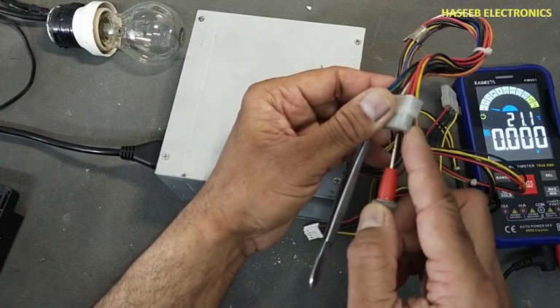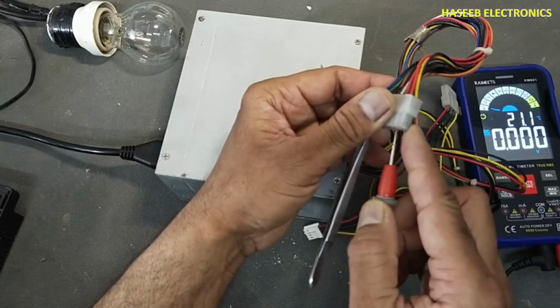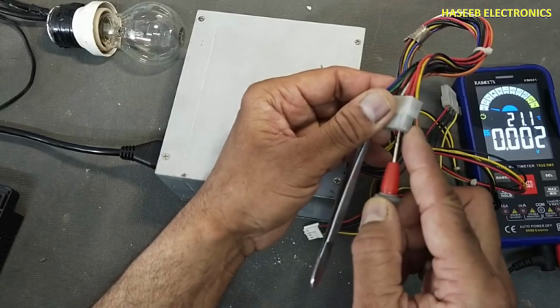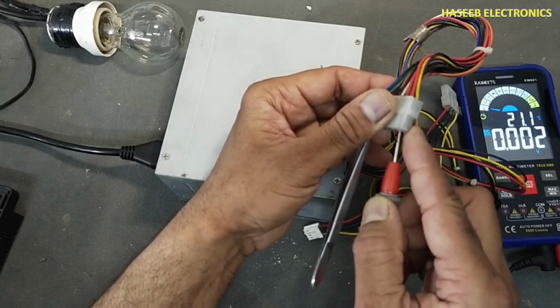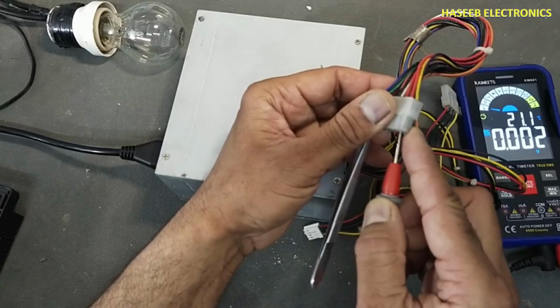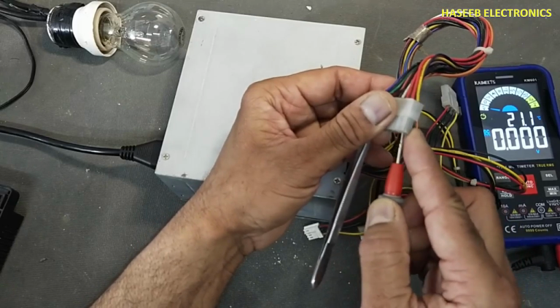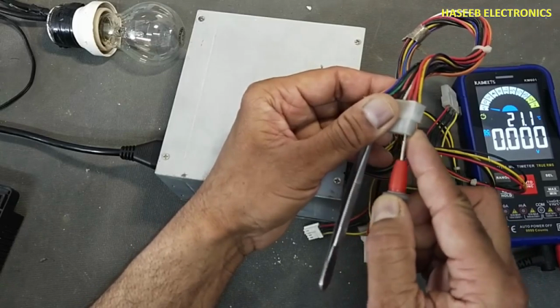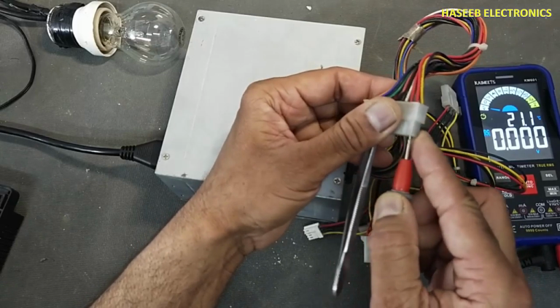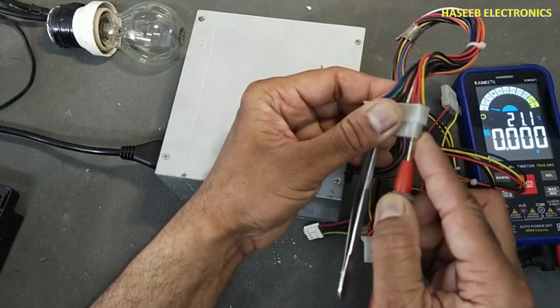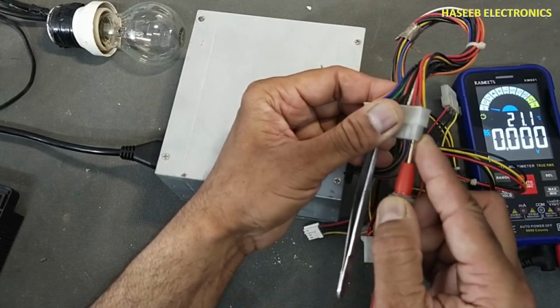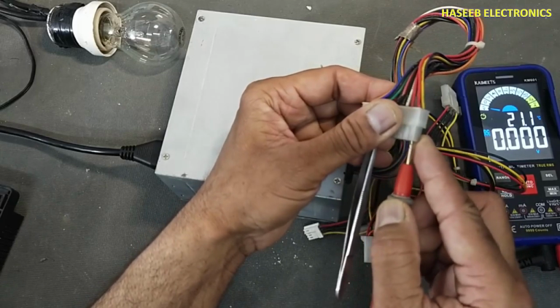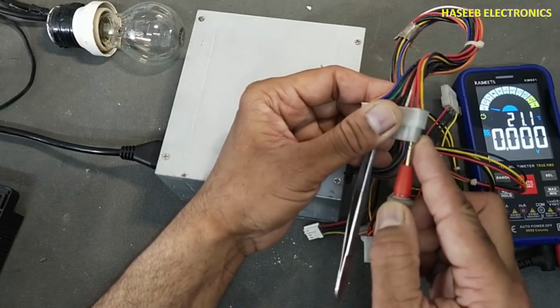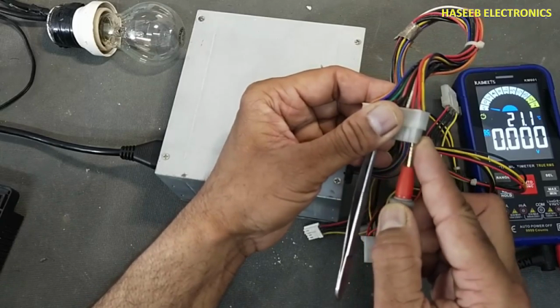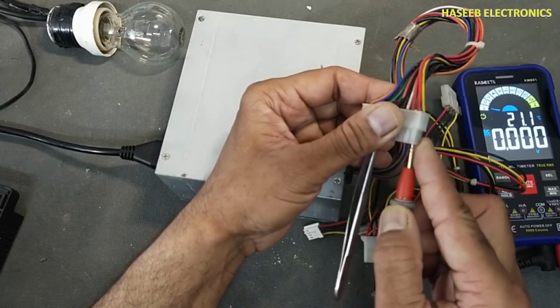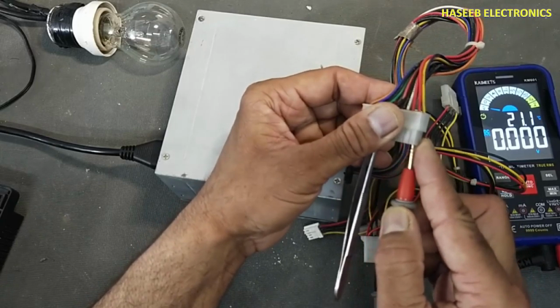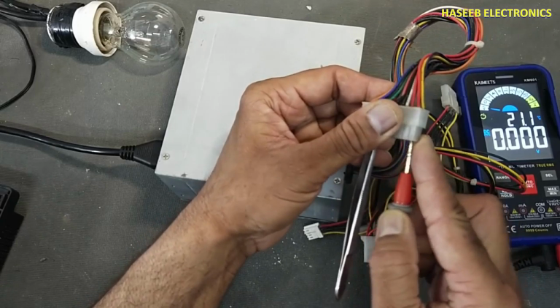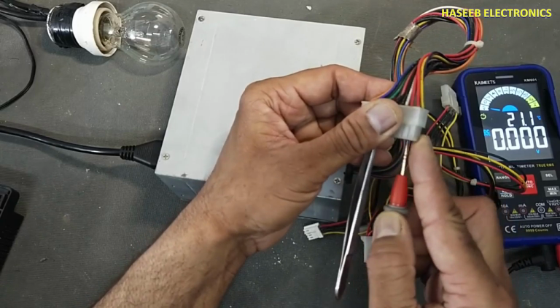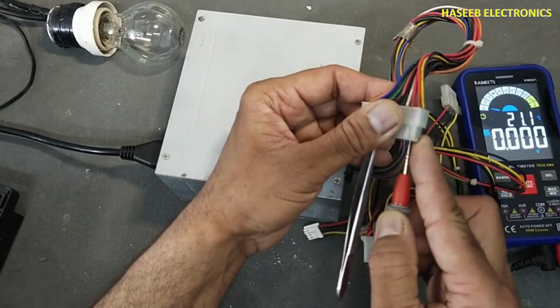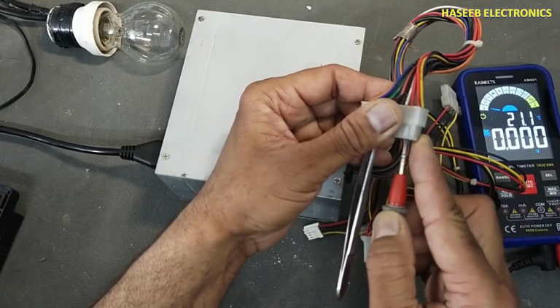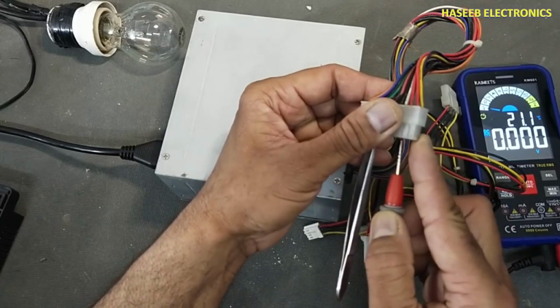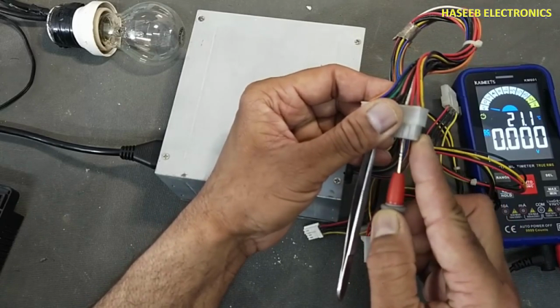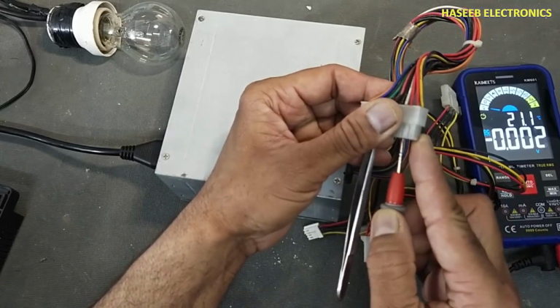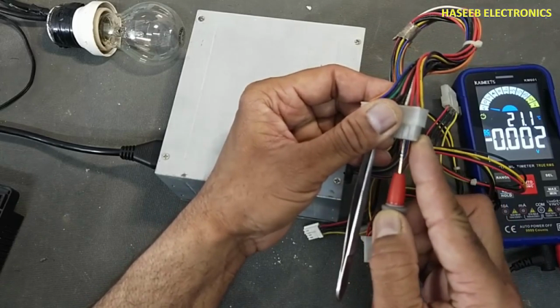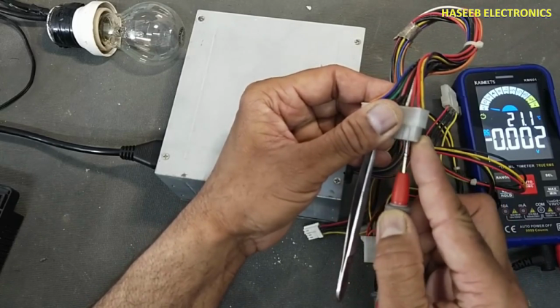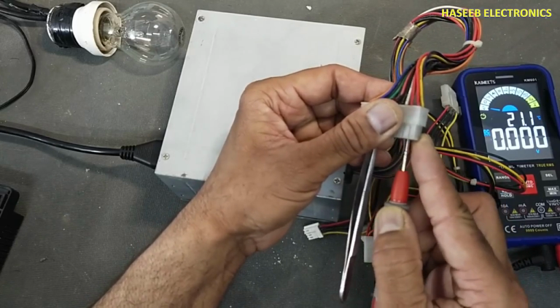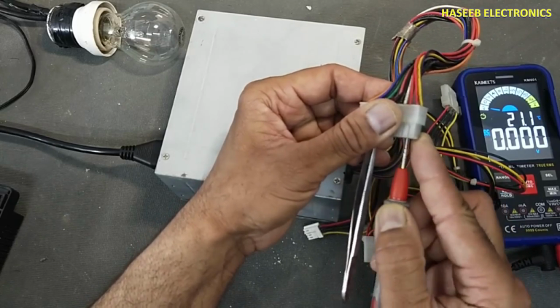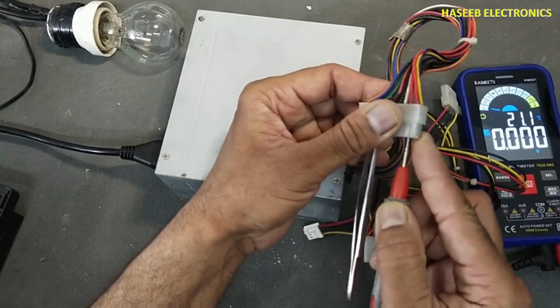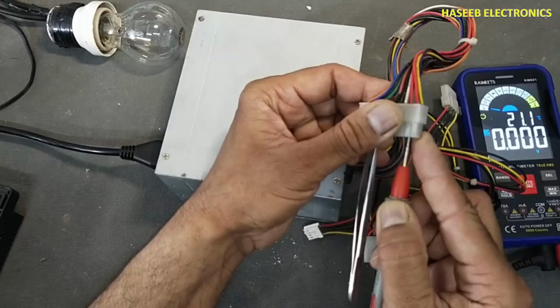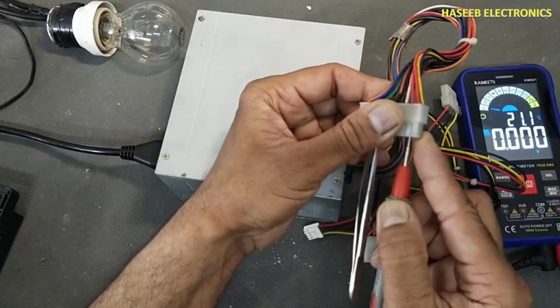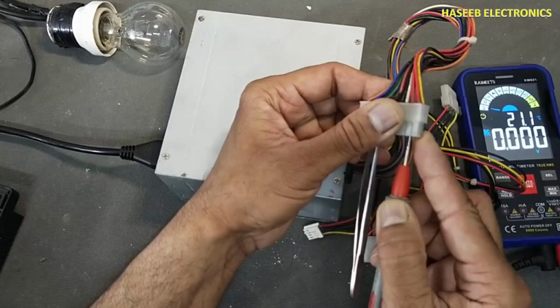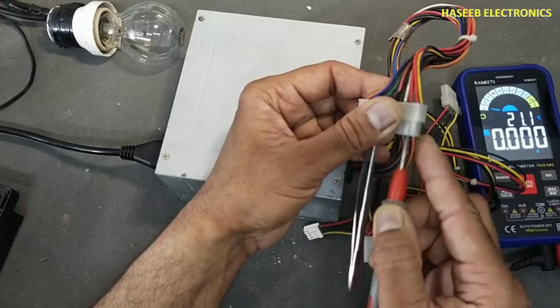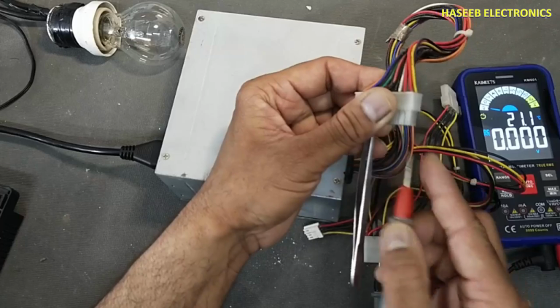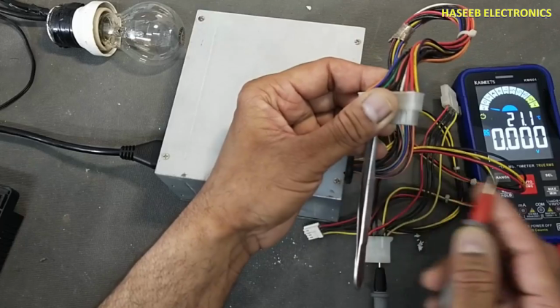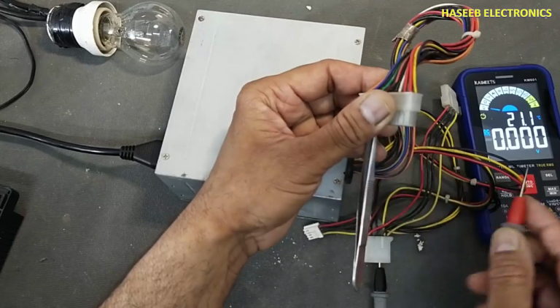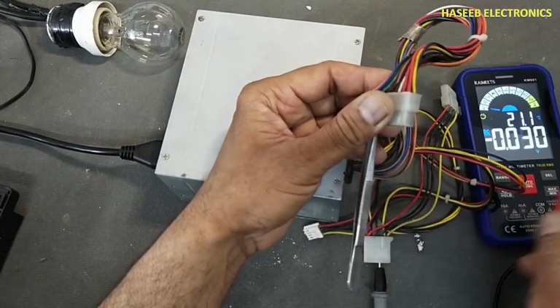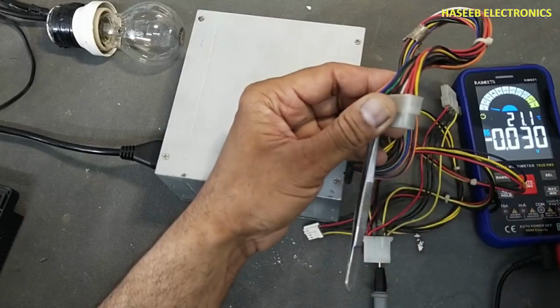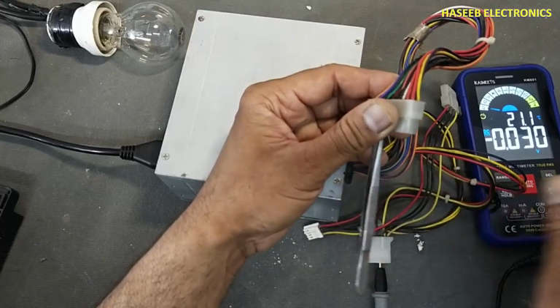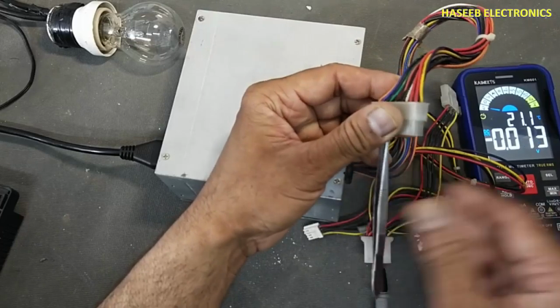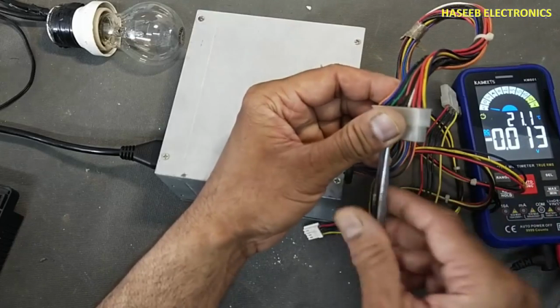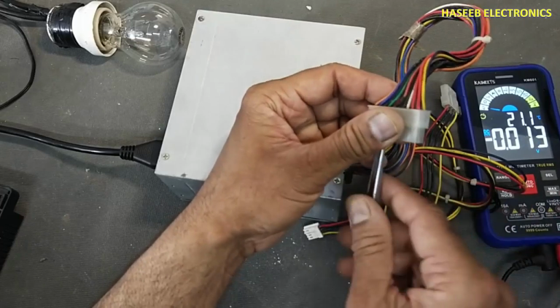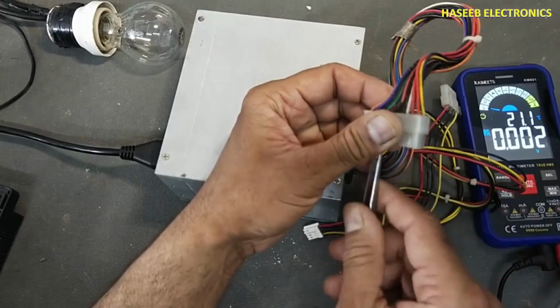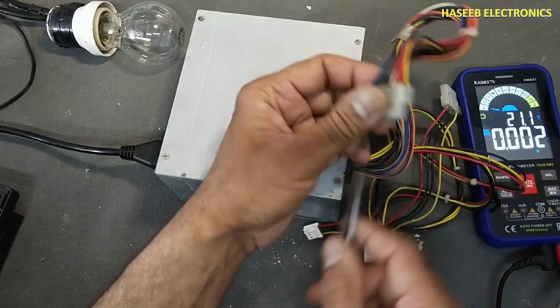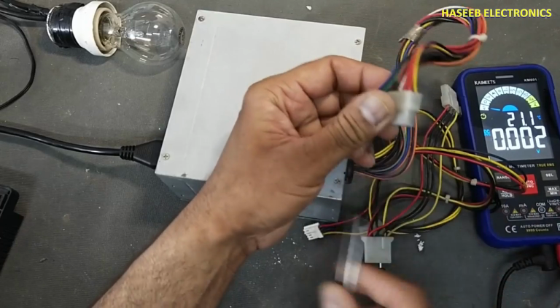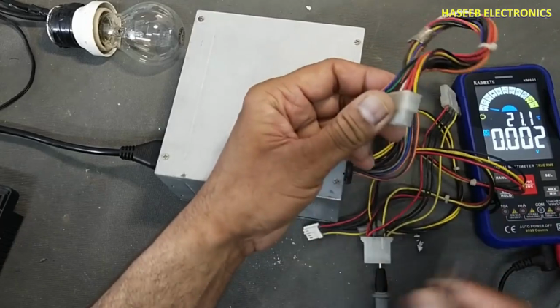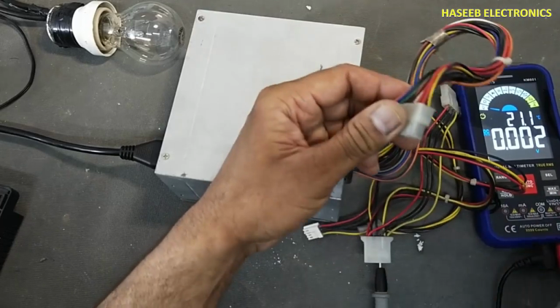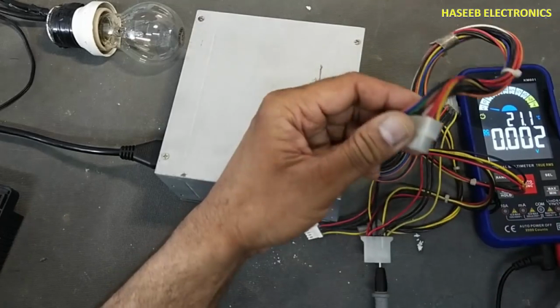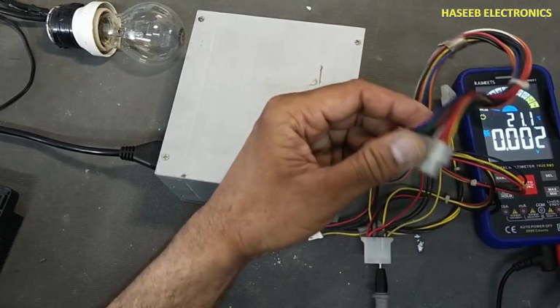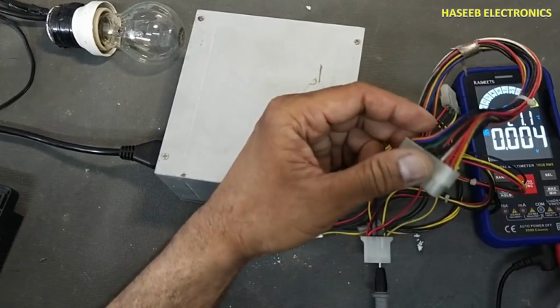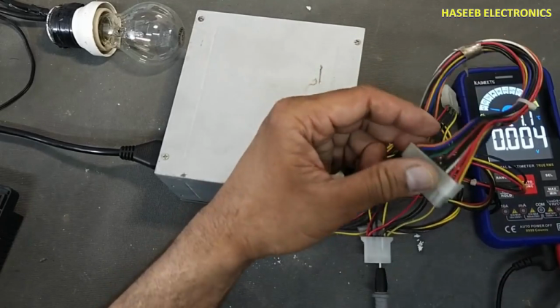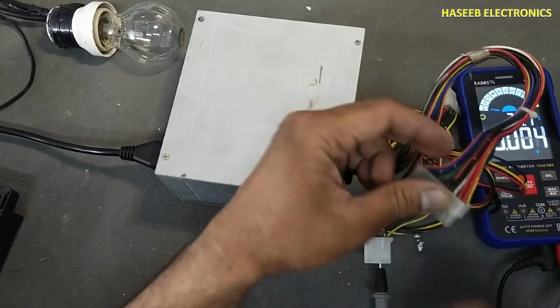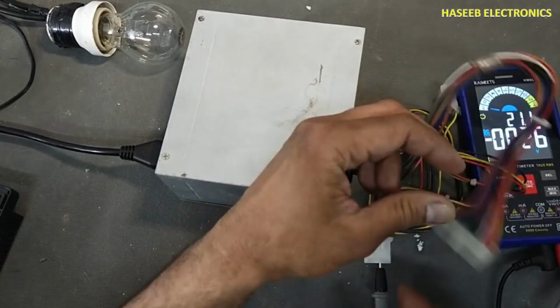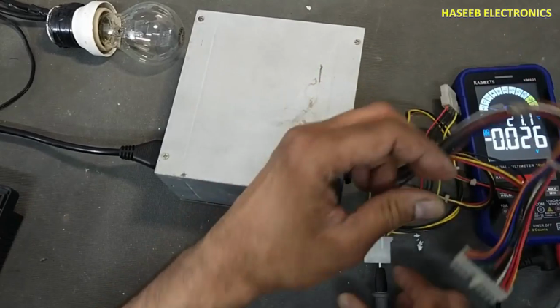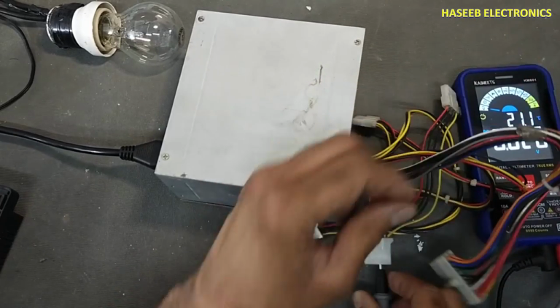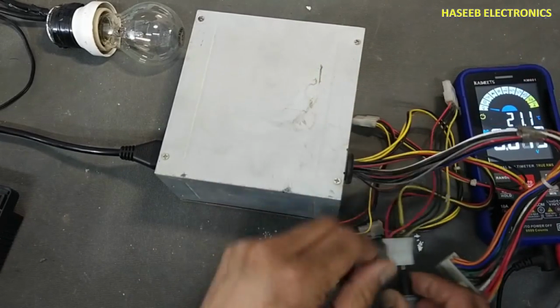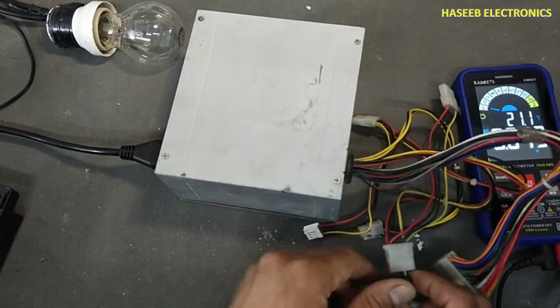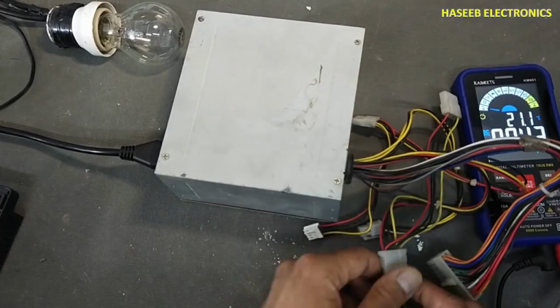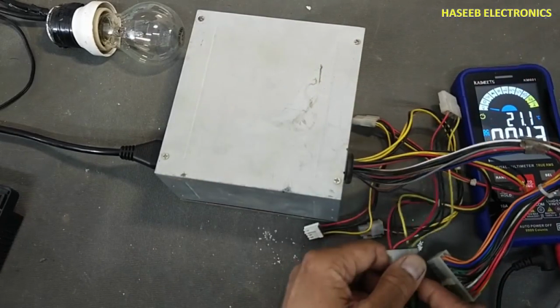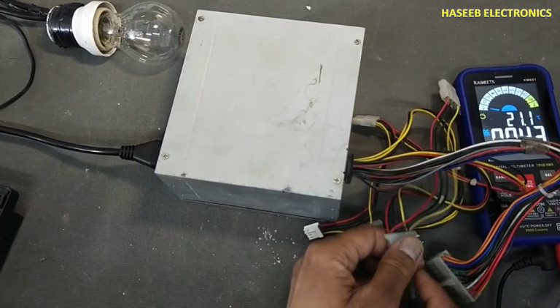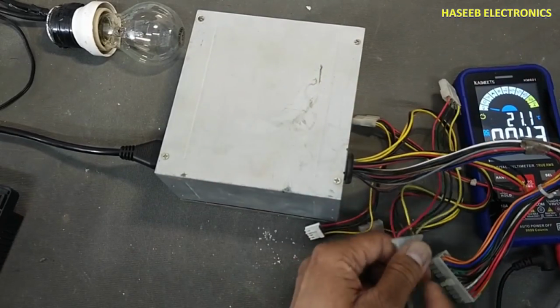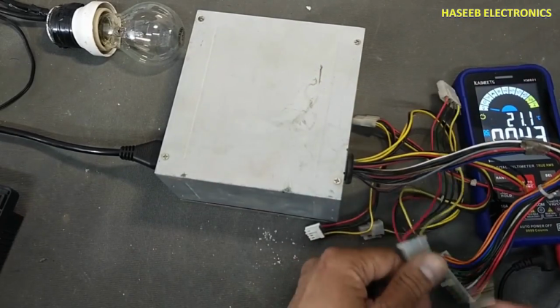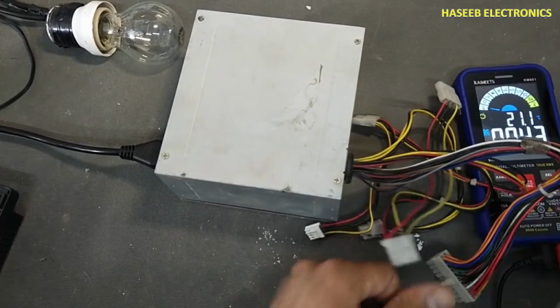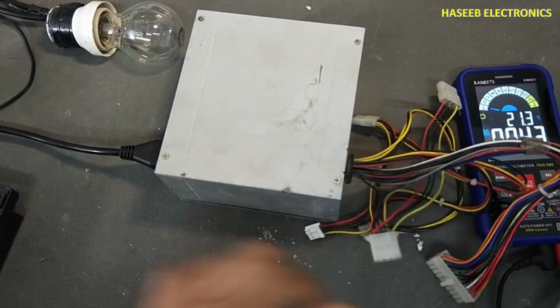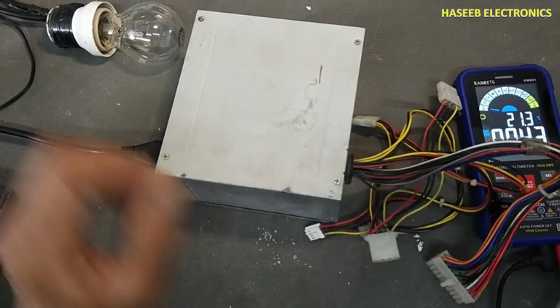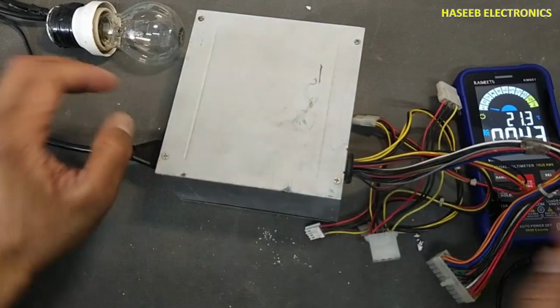We have standby voltage available but it is not turning on. No section is providing voltage. Let's open it.